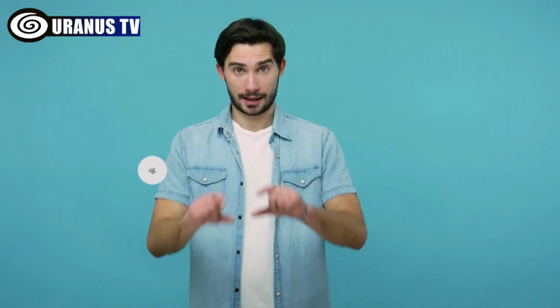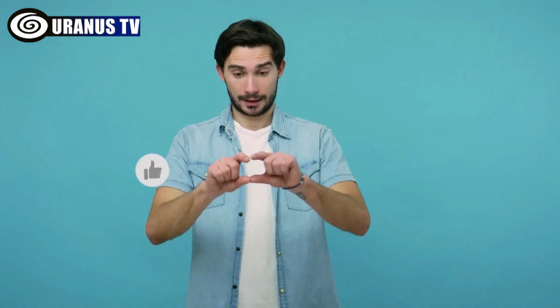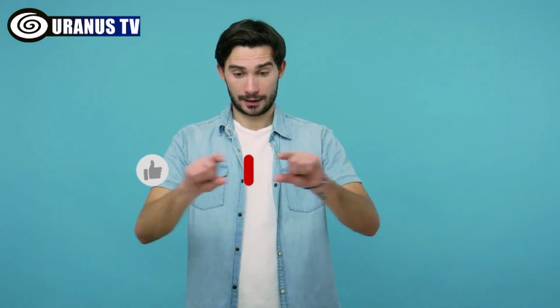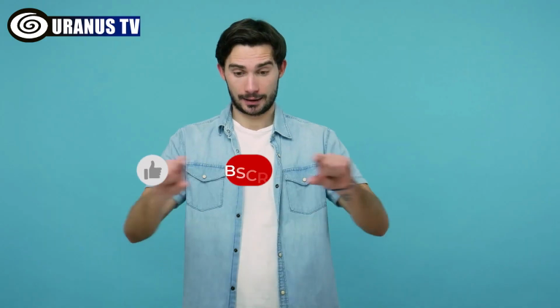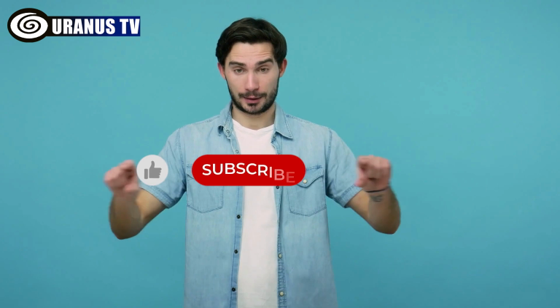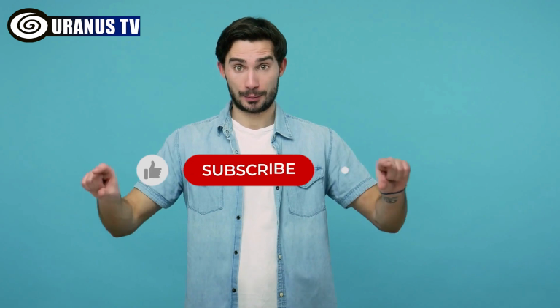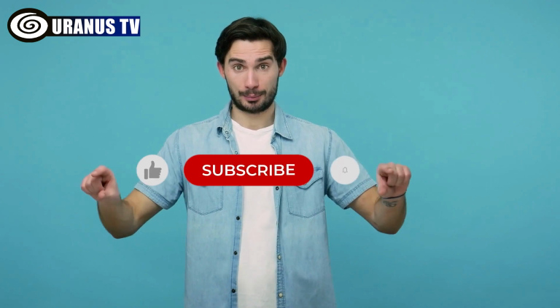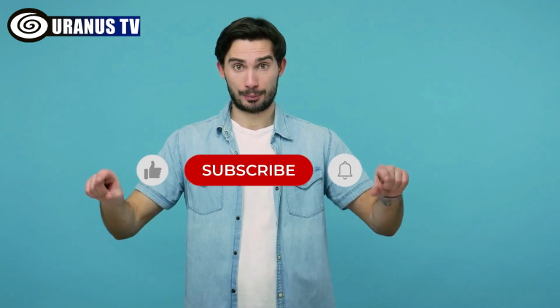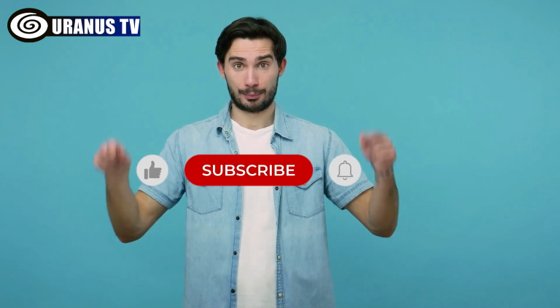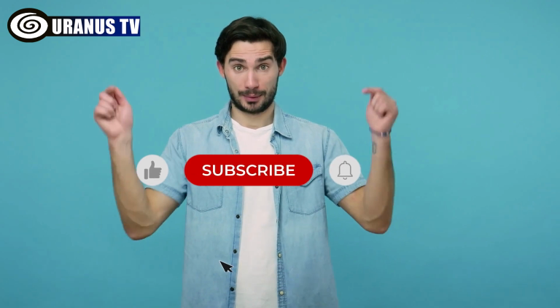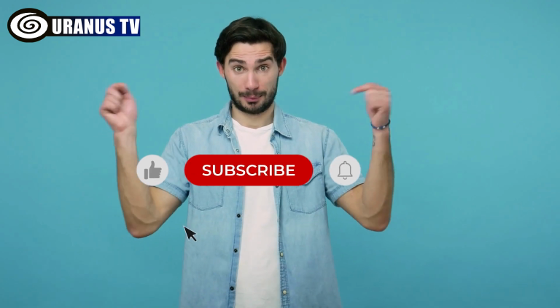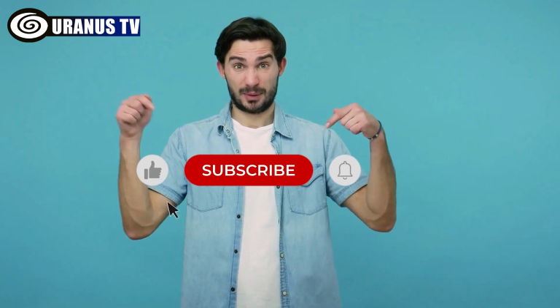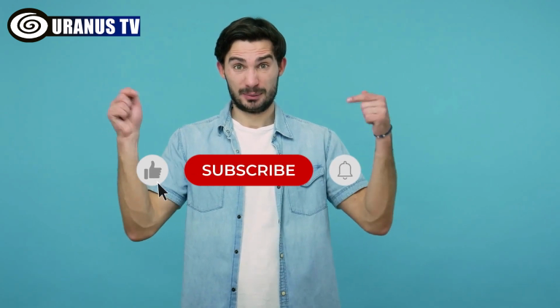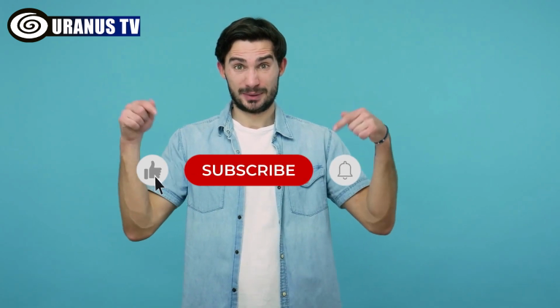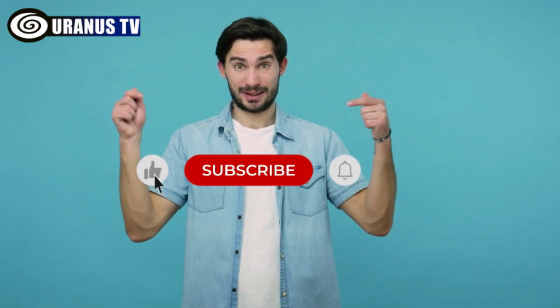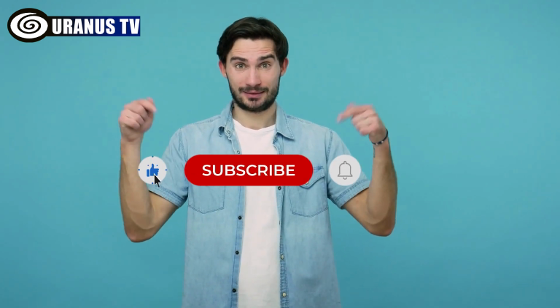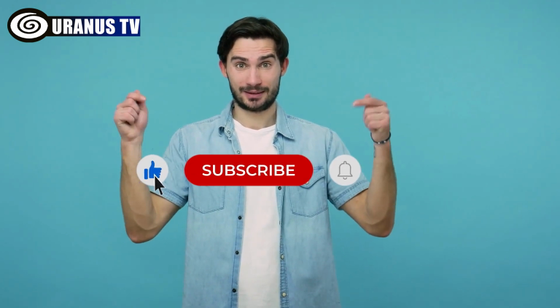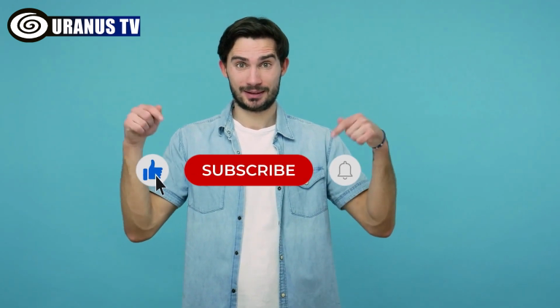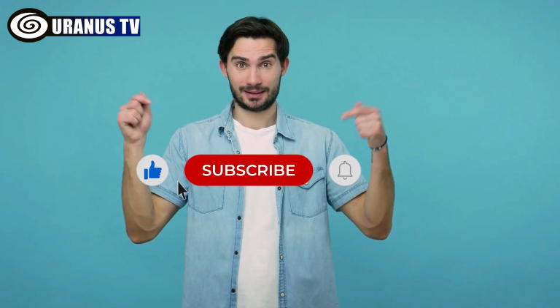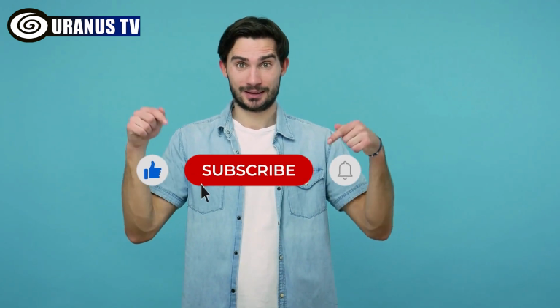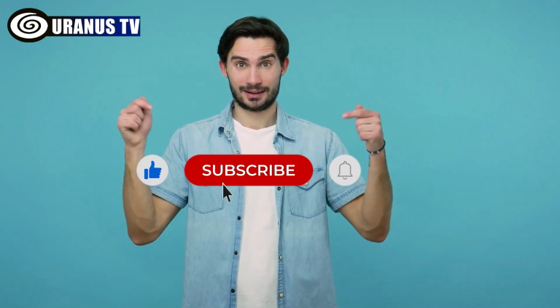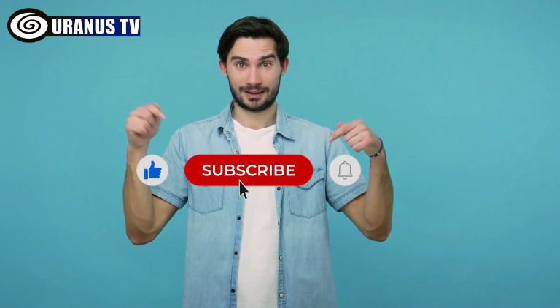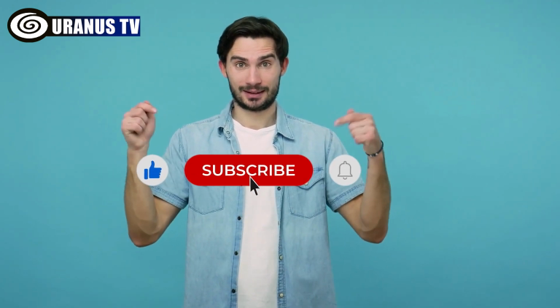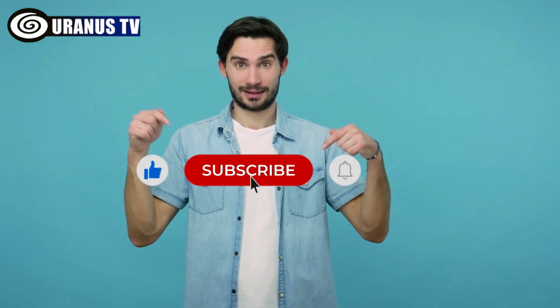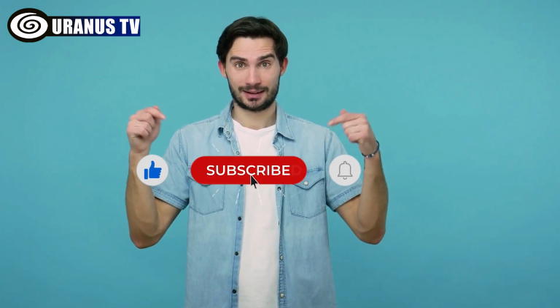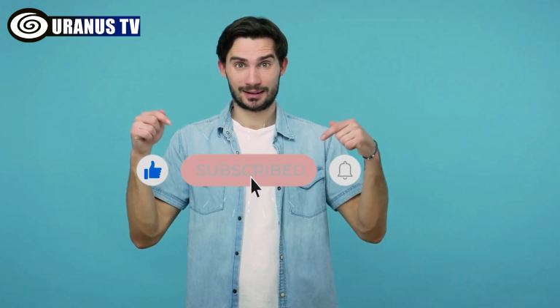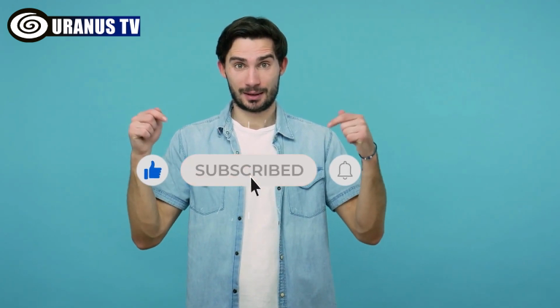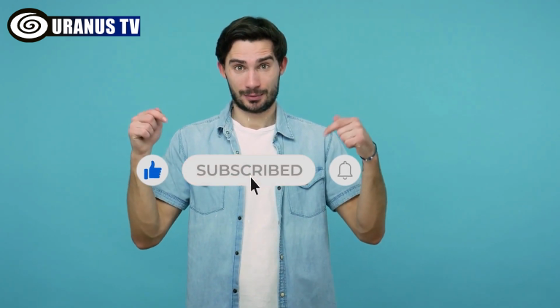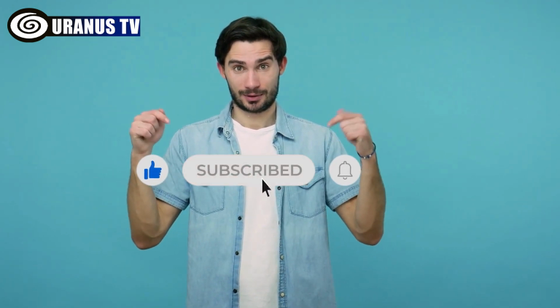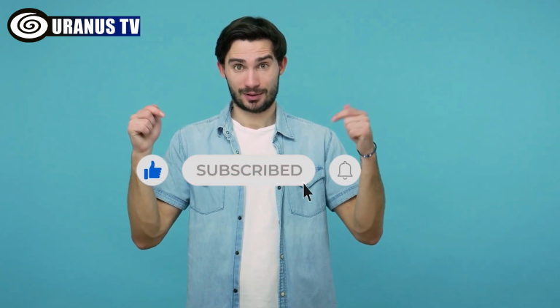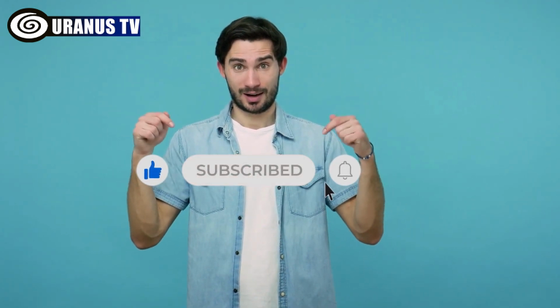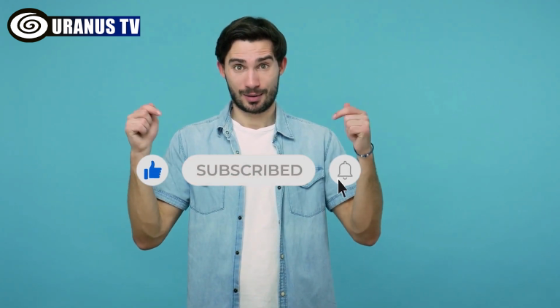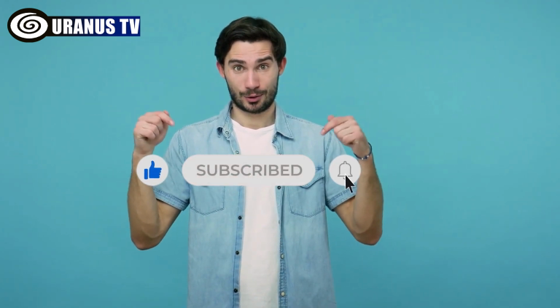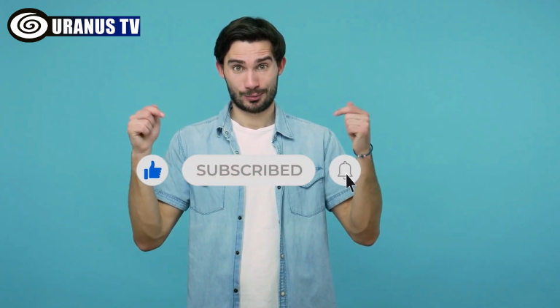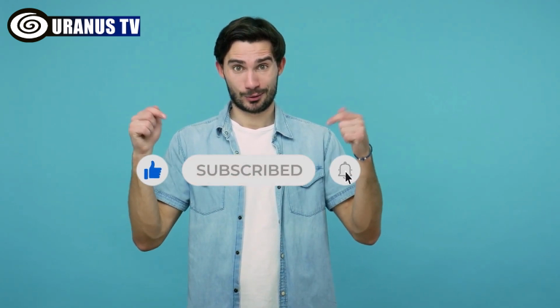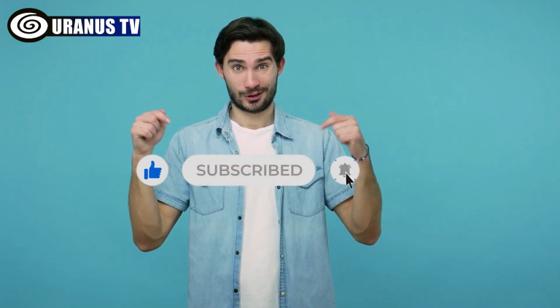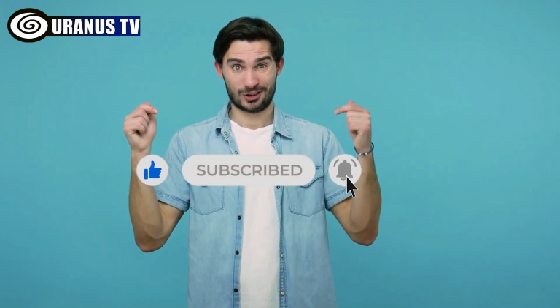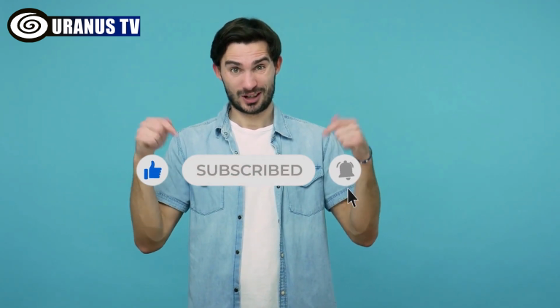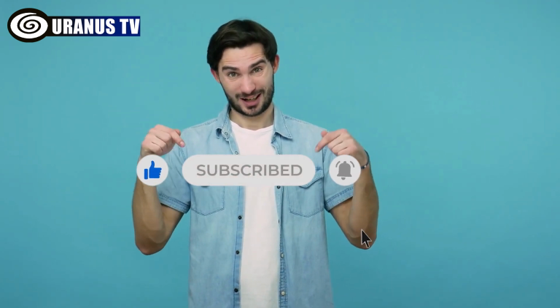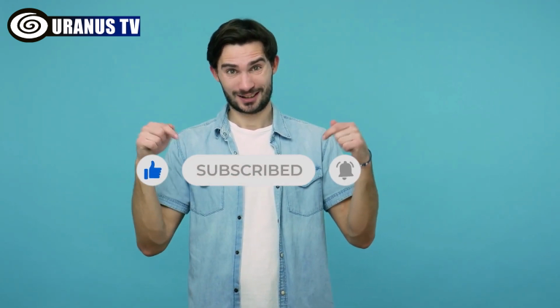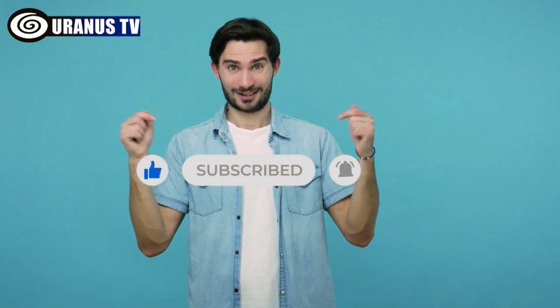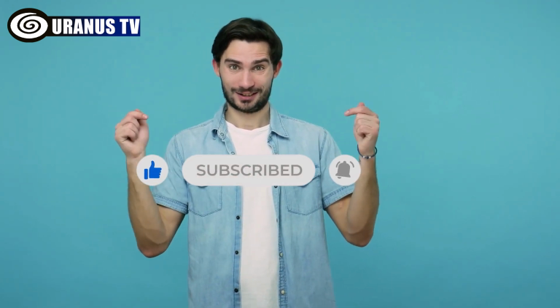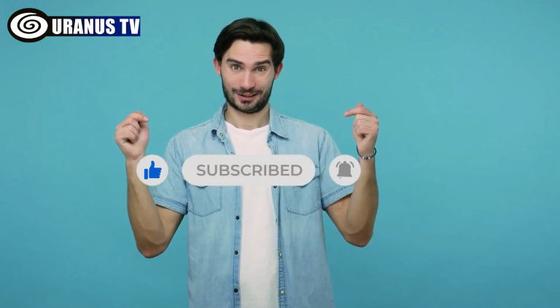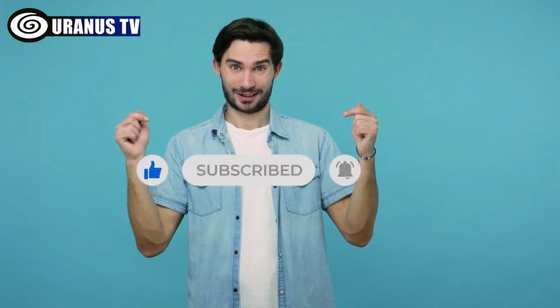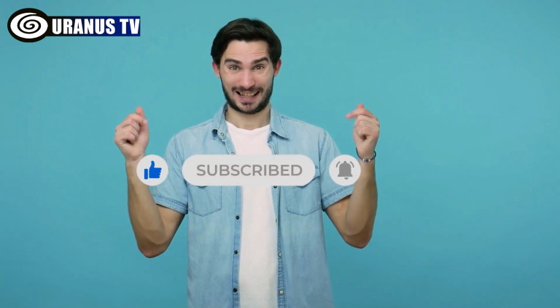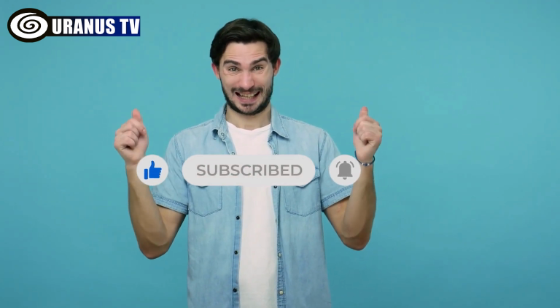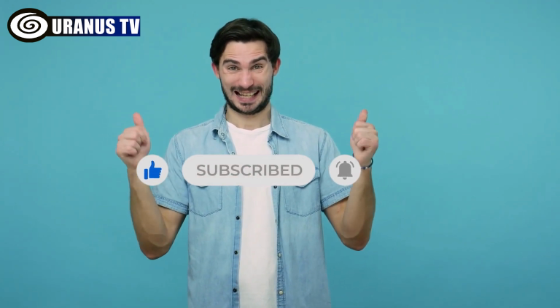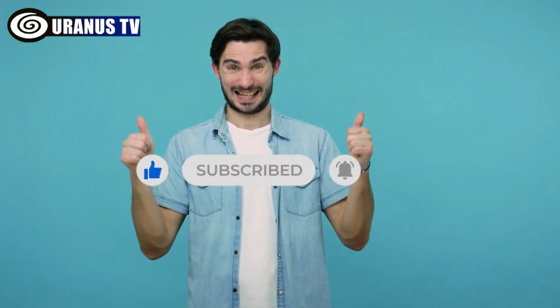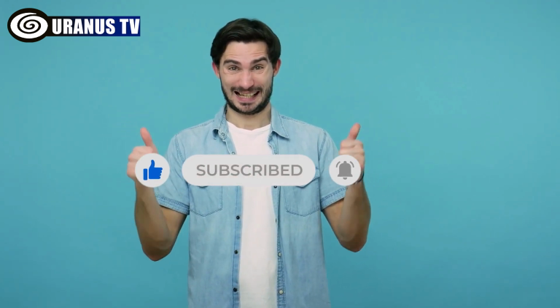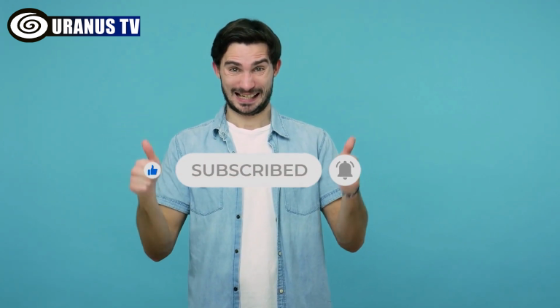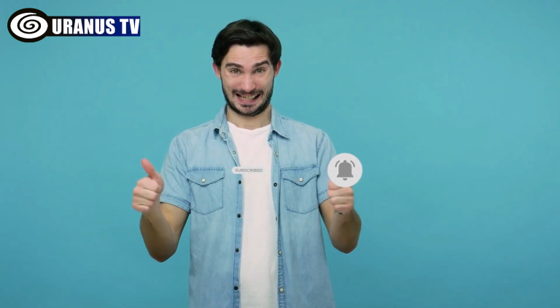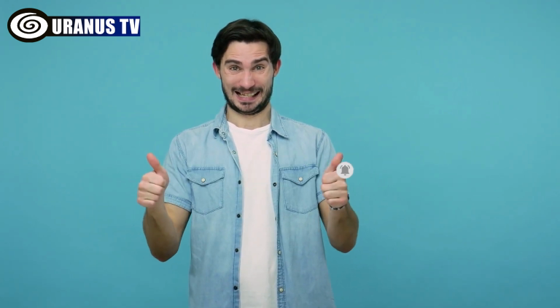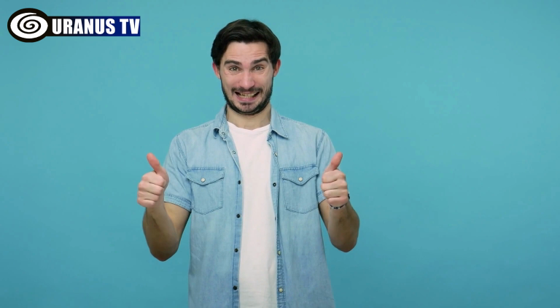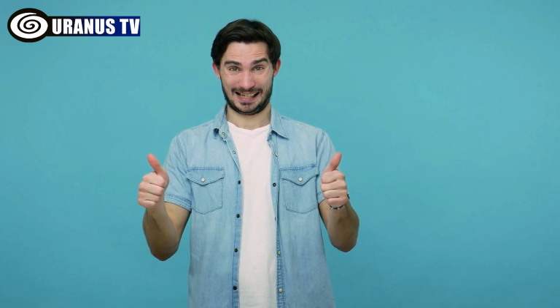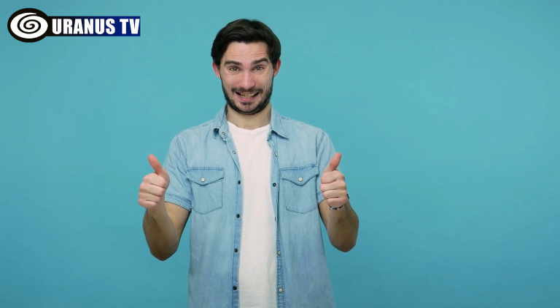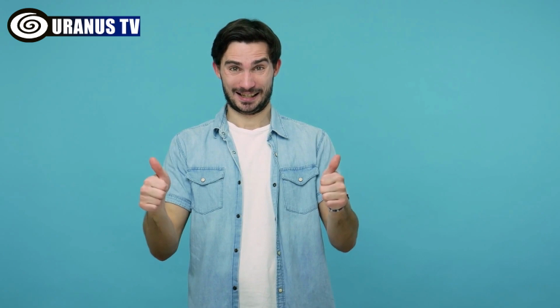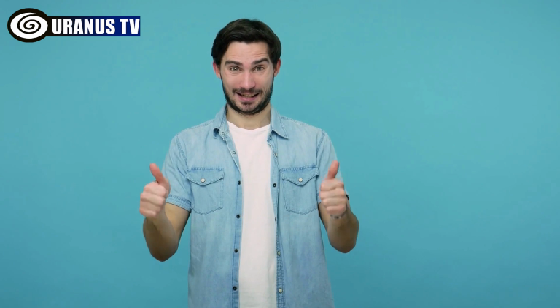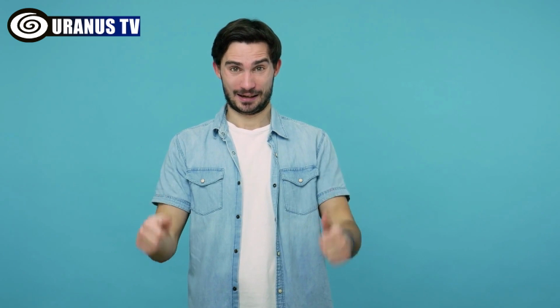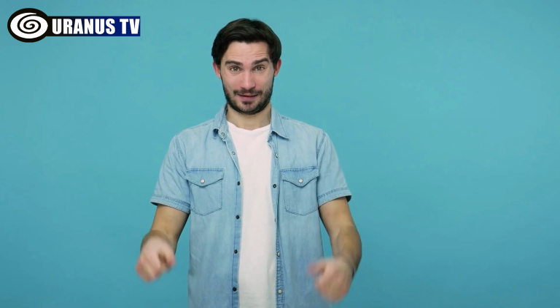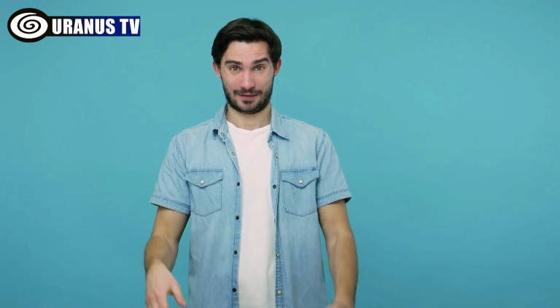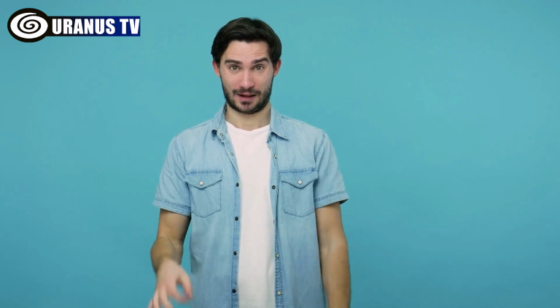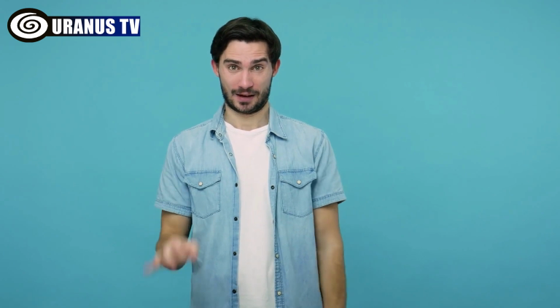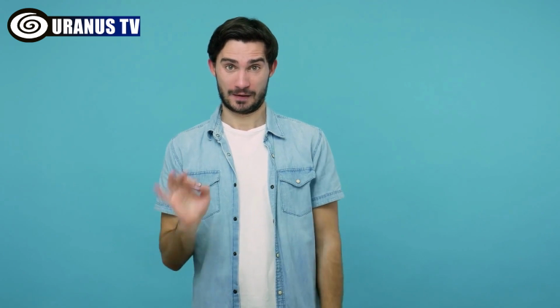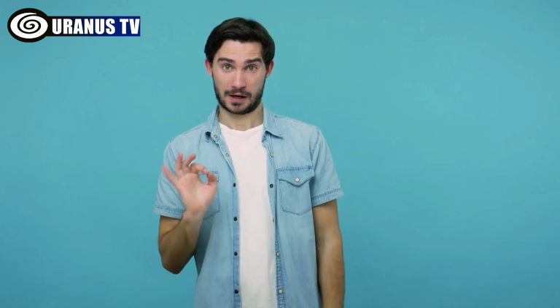Before we go any further, make sure to smash that subscribe button and ring the bell to stay up to date with our latest videos.